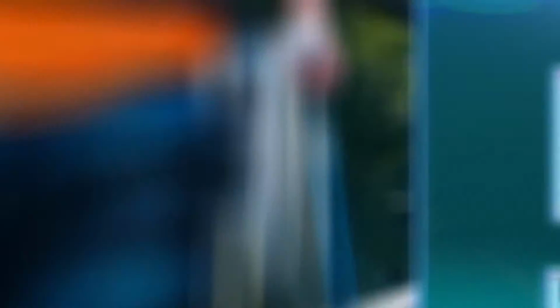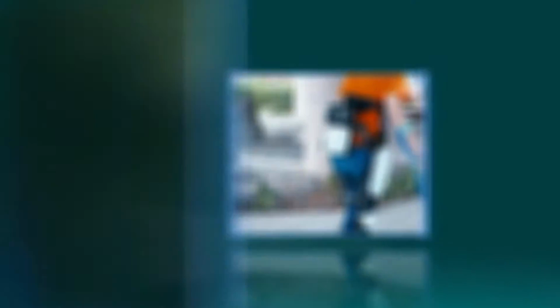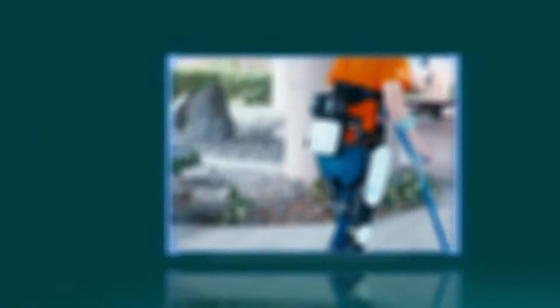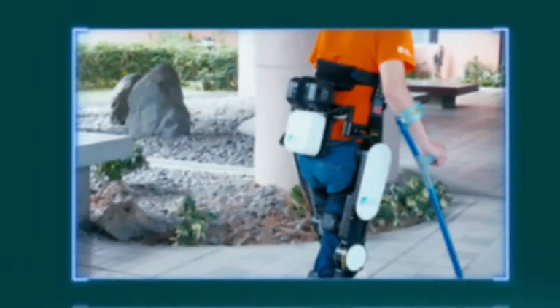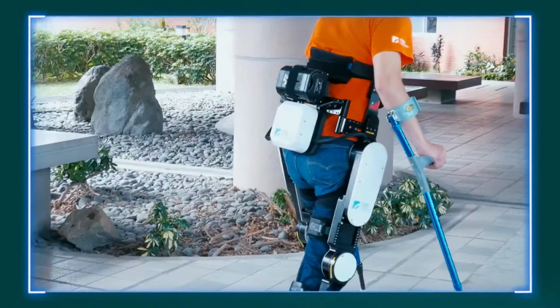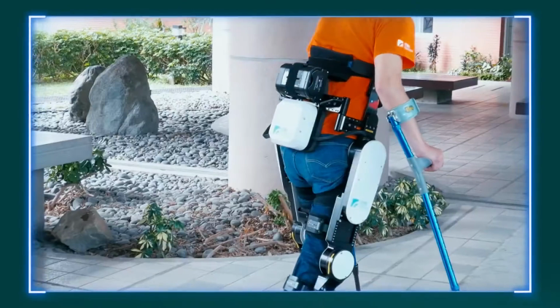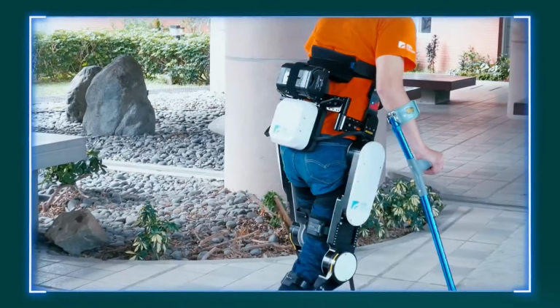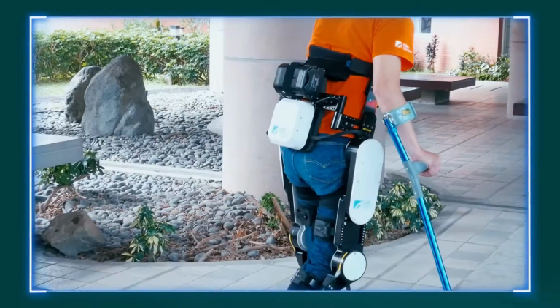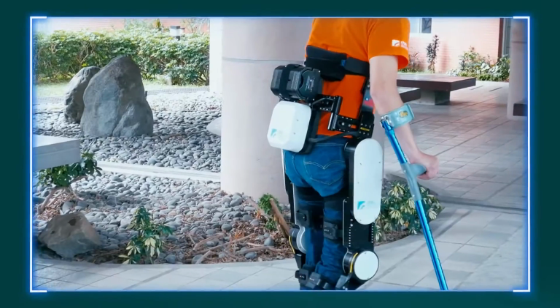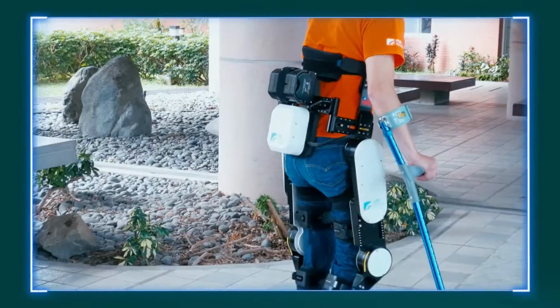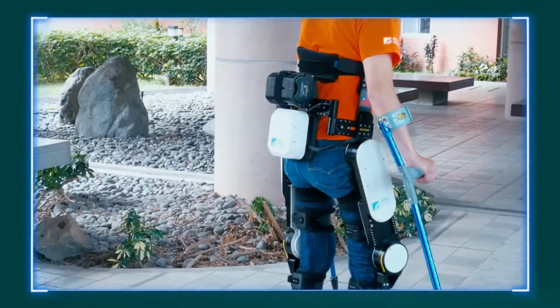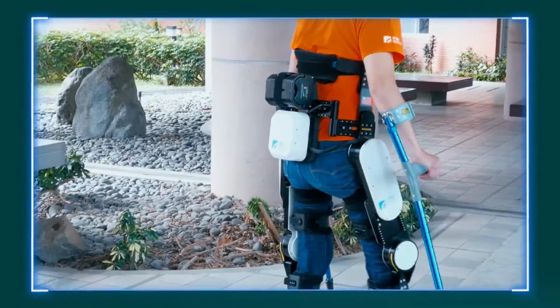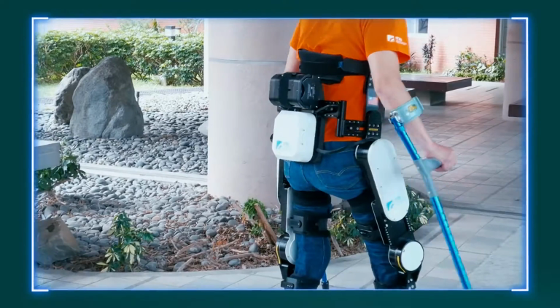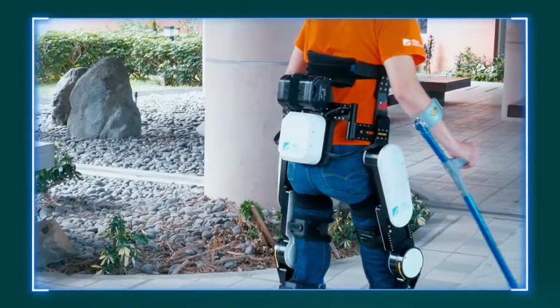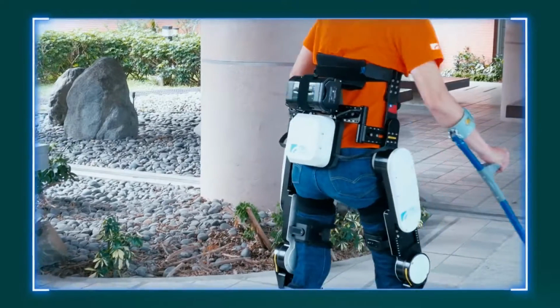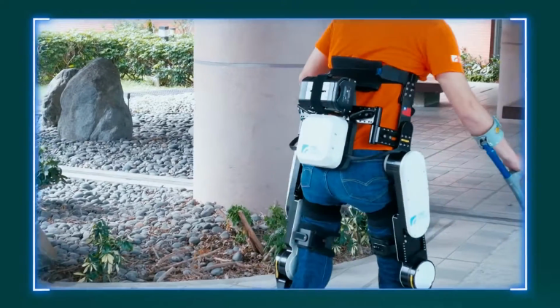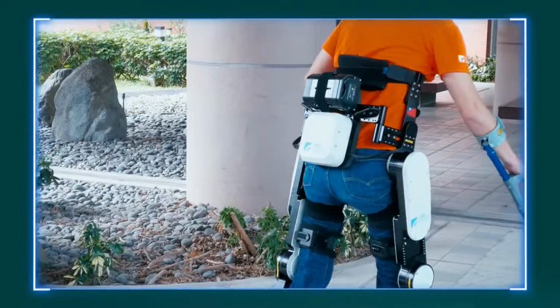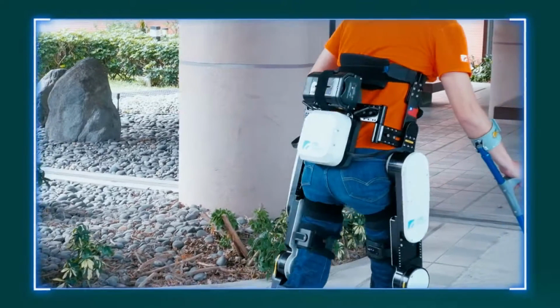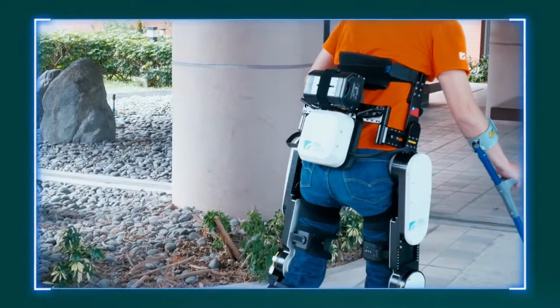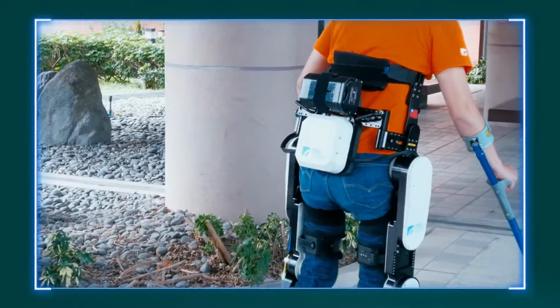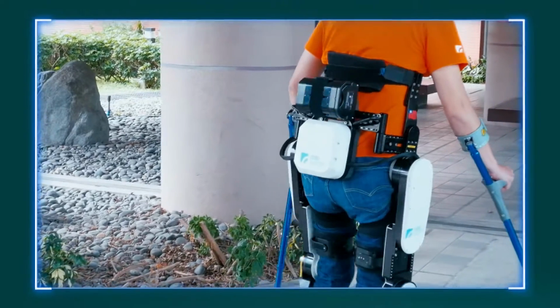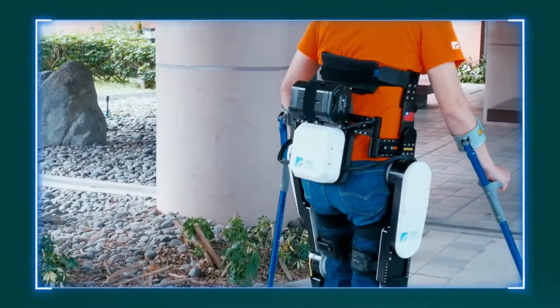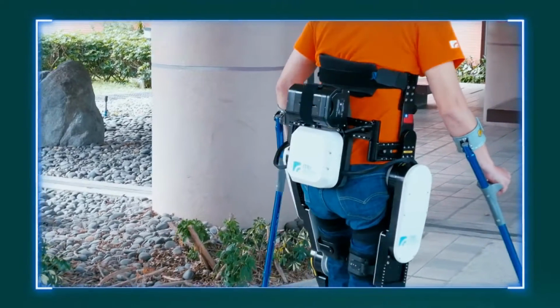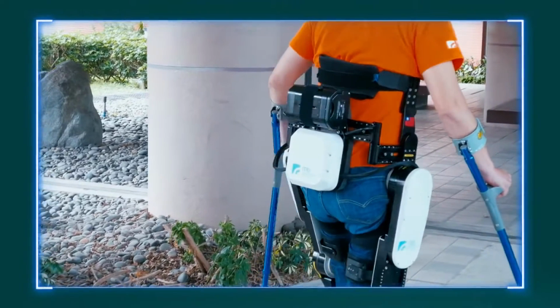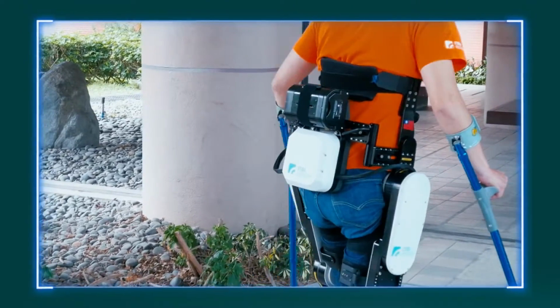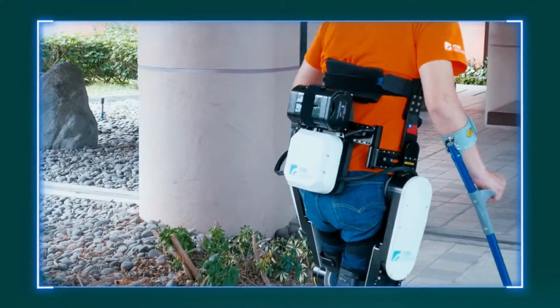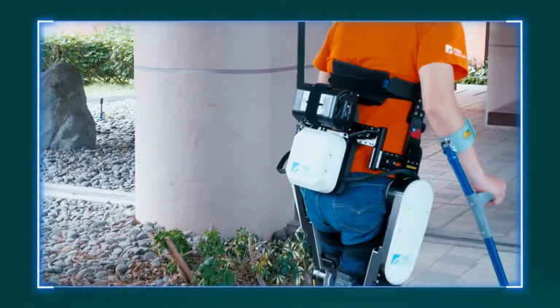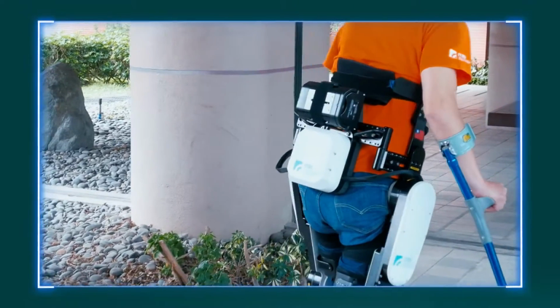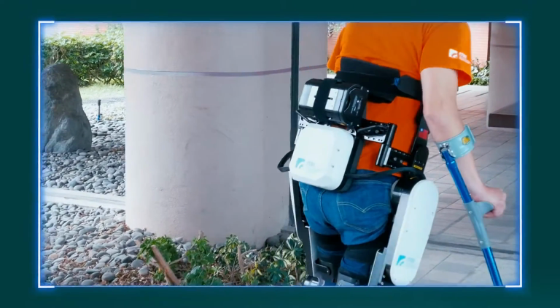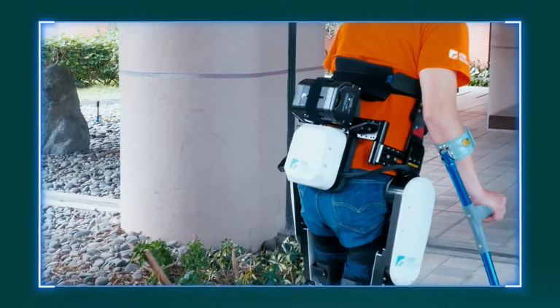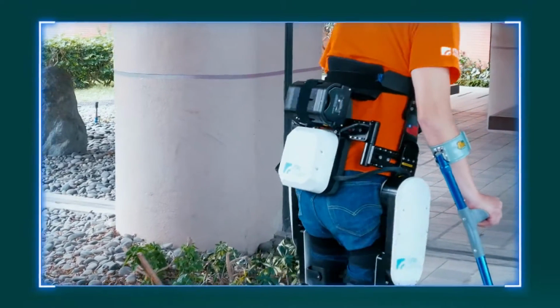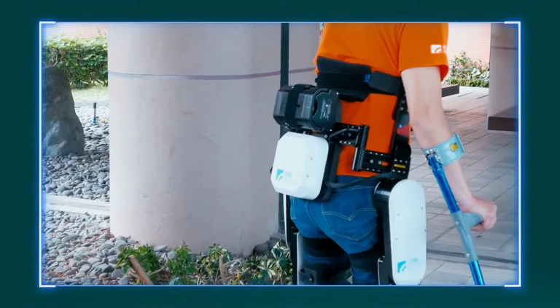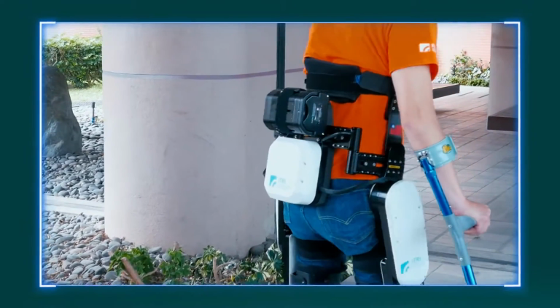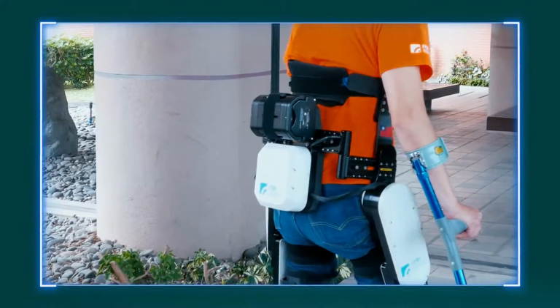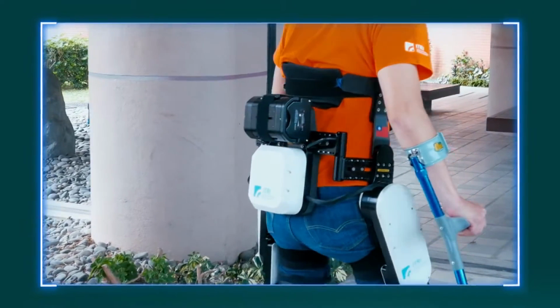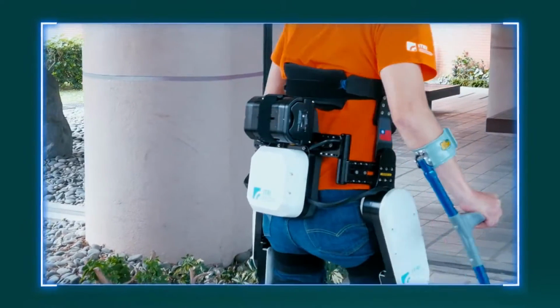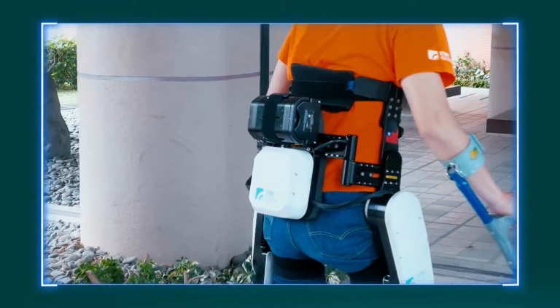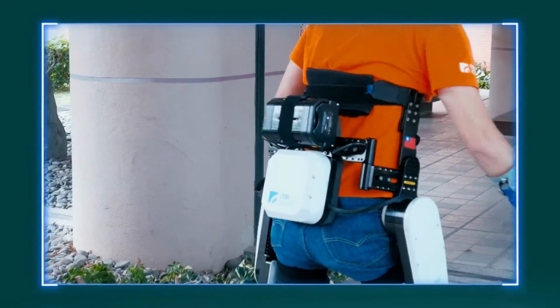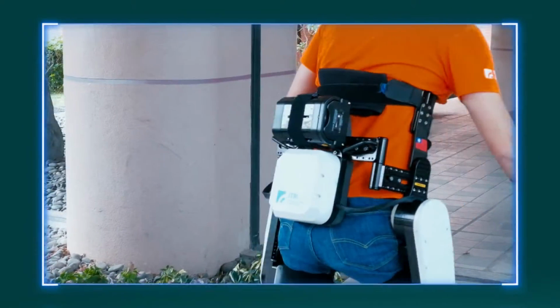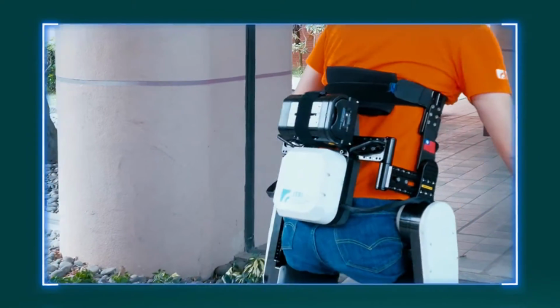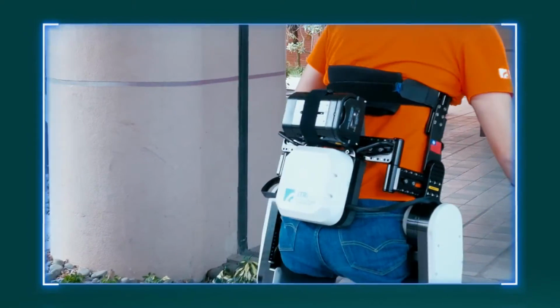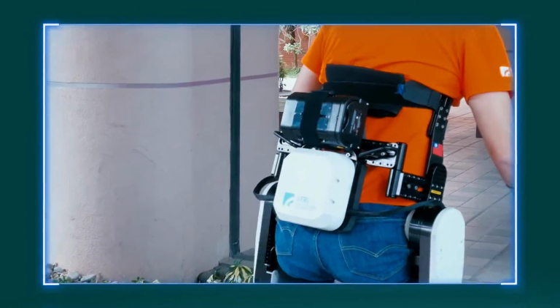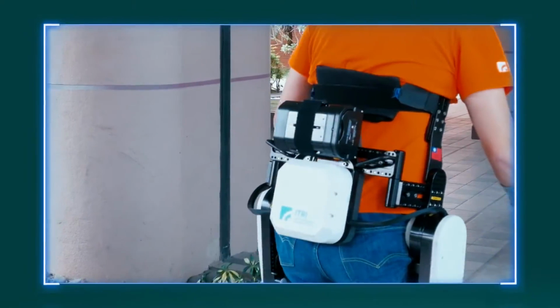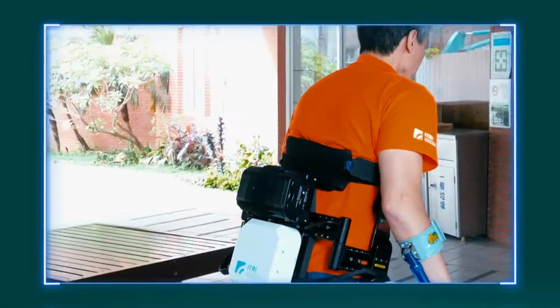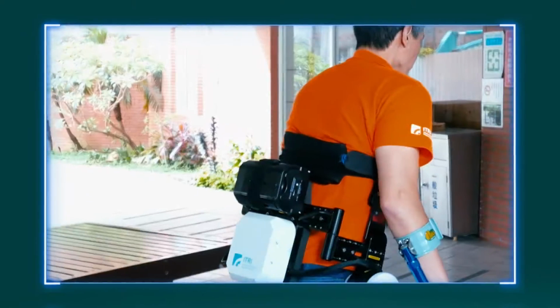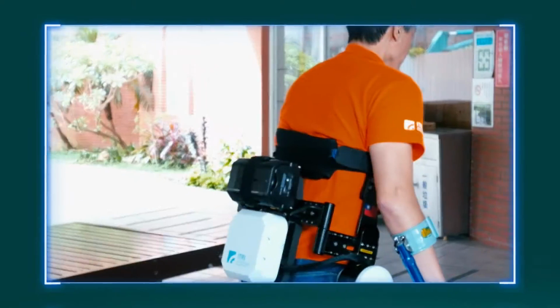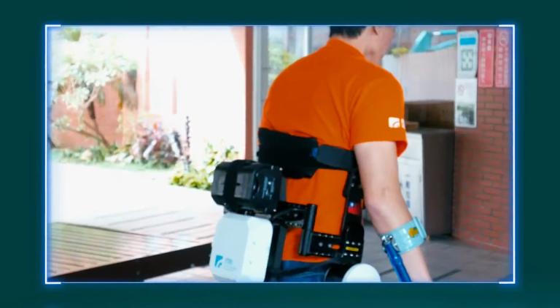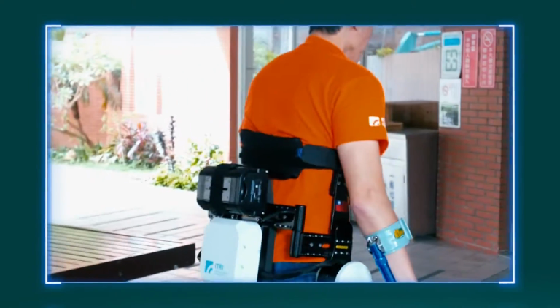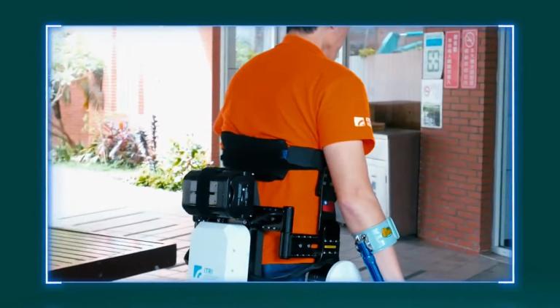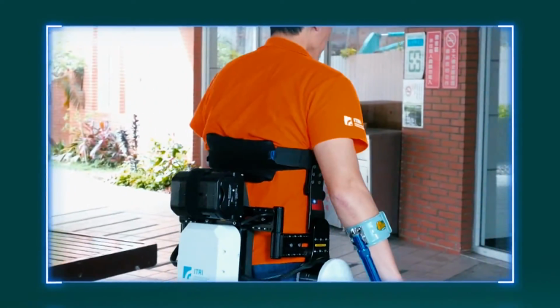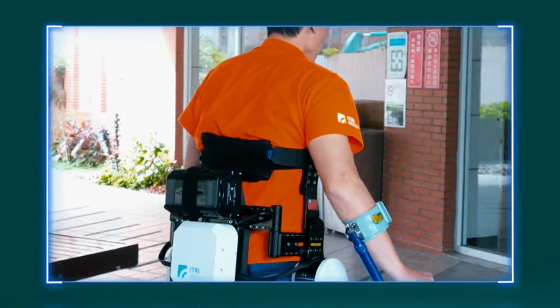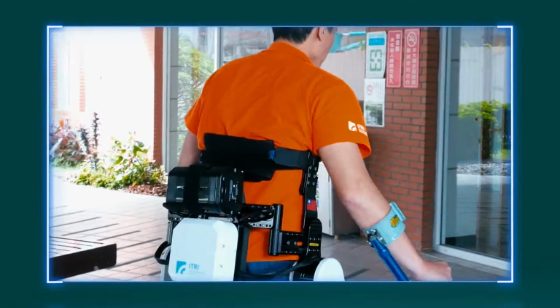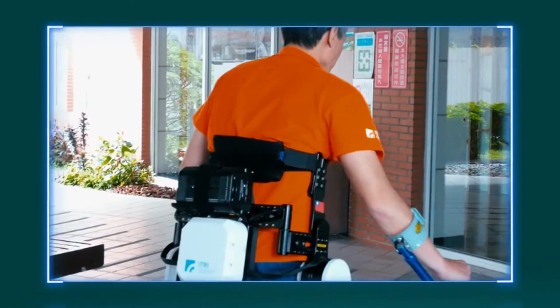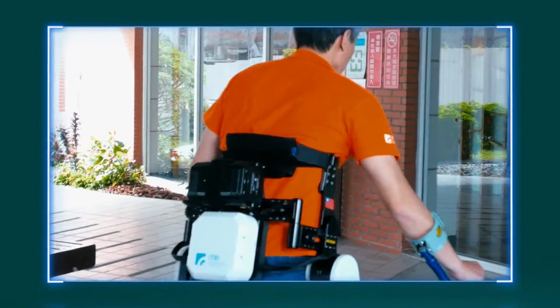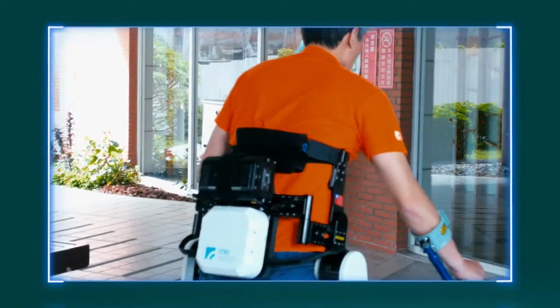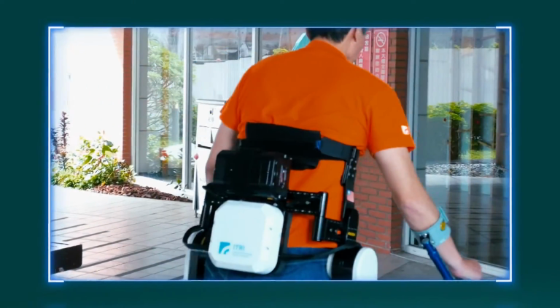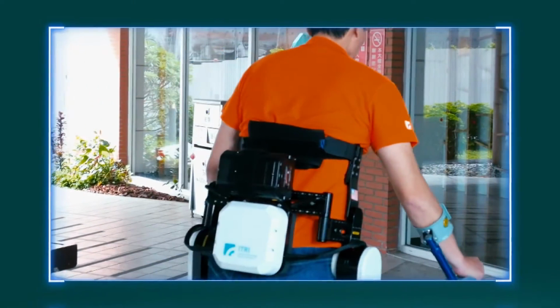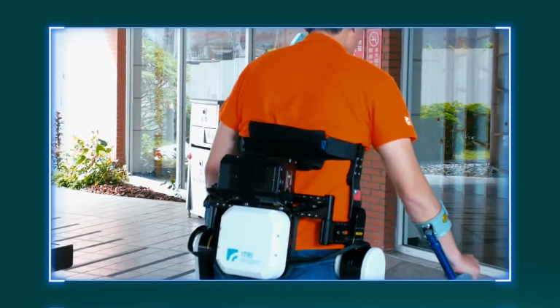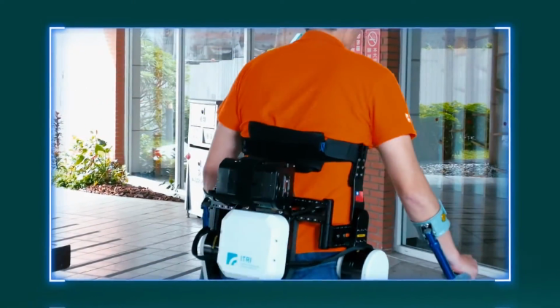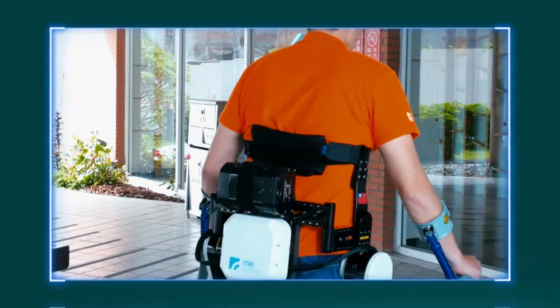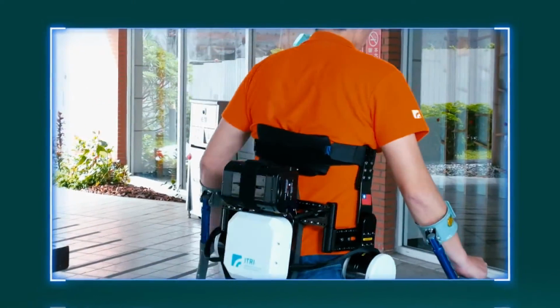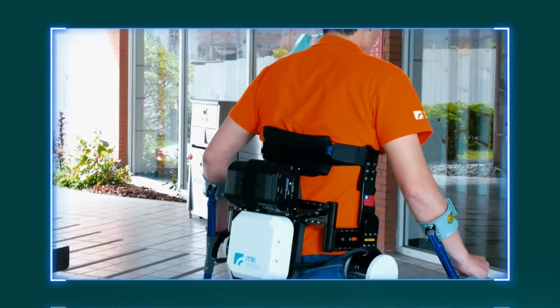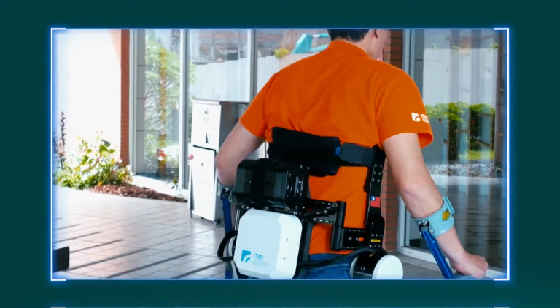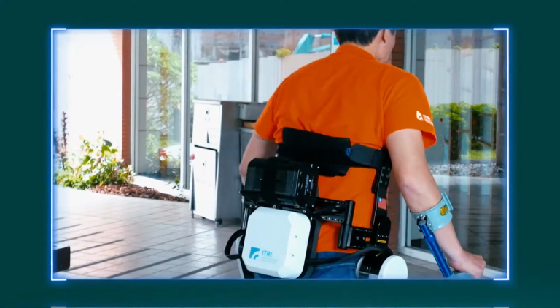Feature 3: A battery is located at the user's waist for optimal weight balance and to avoid stress on the user's back.